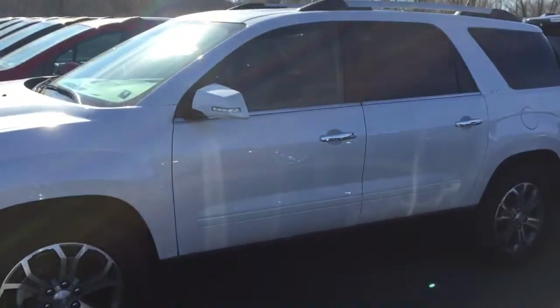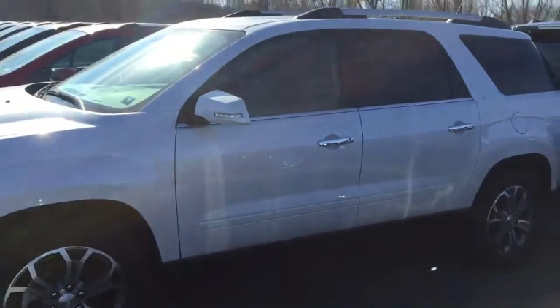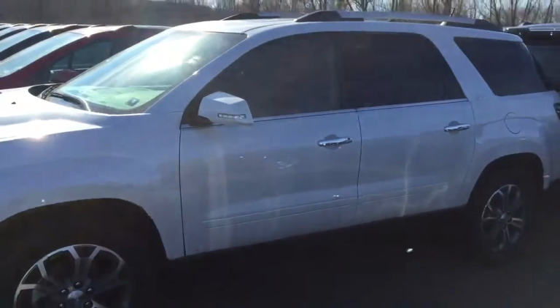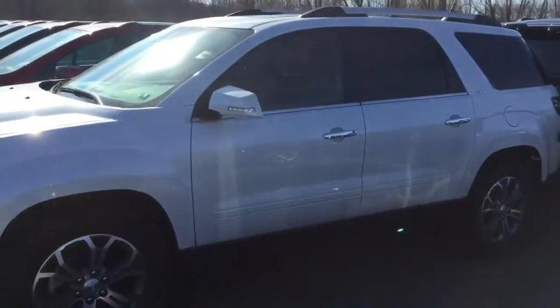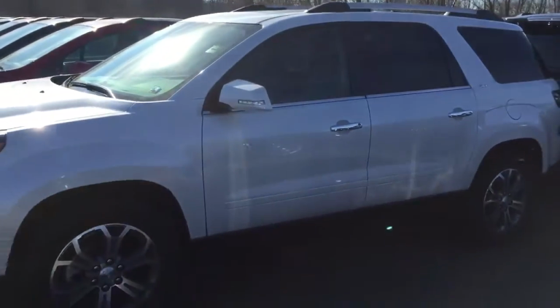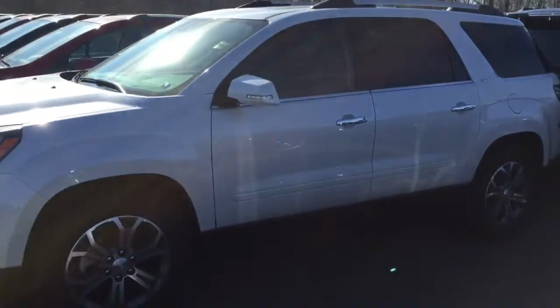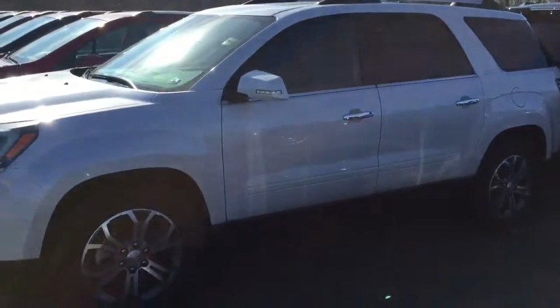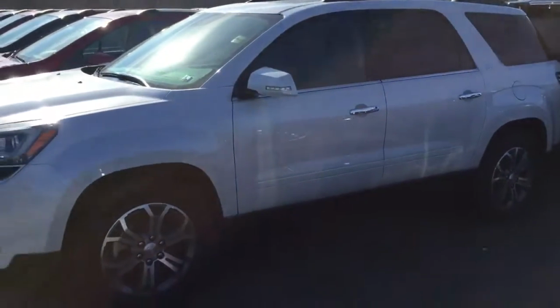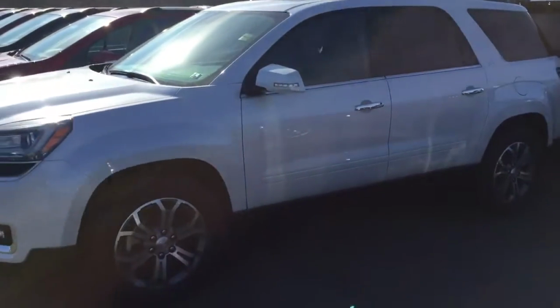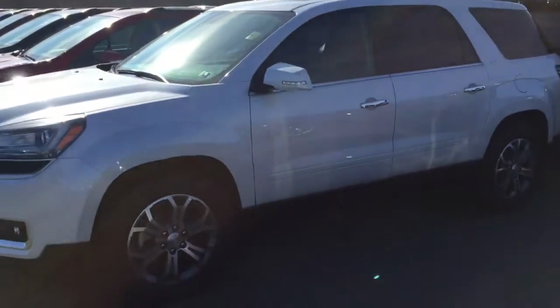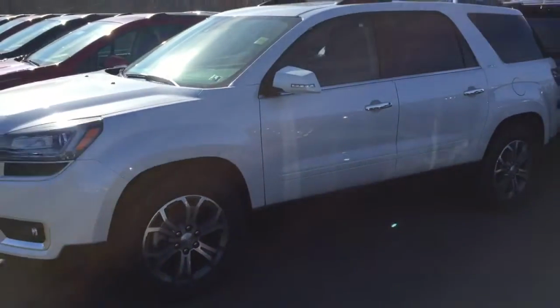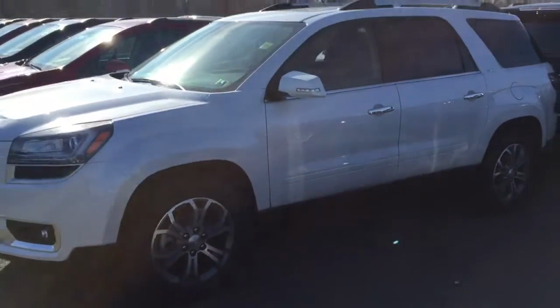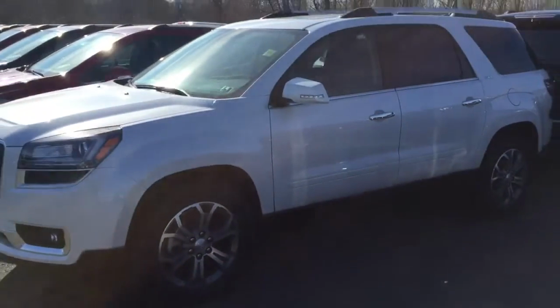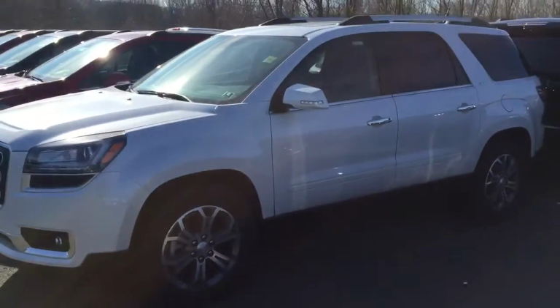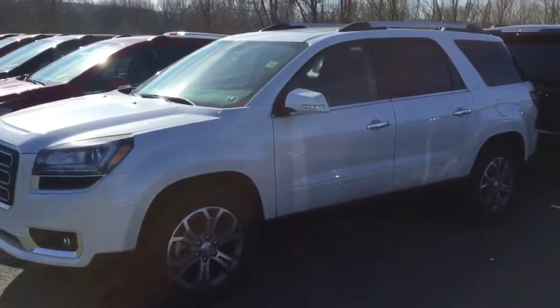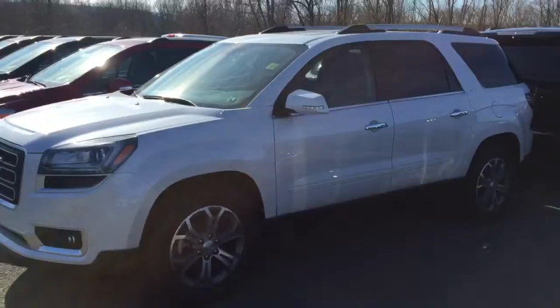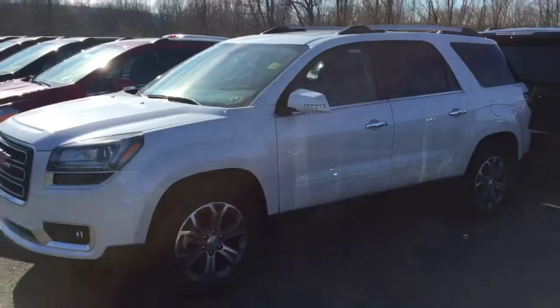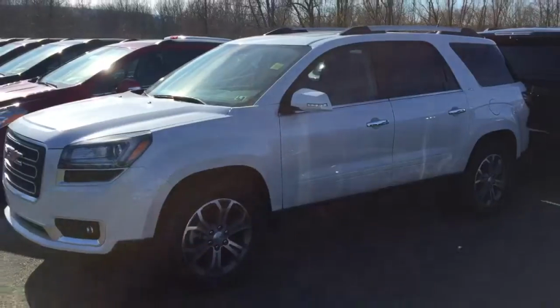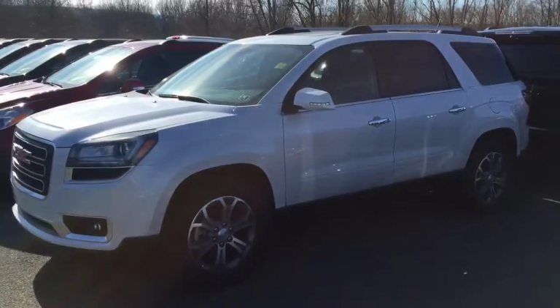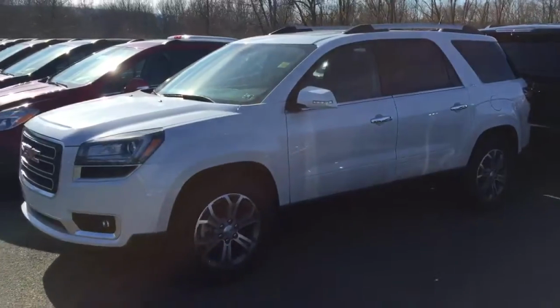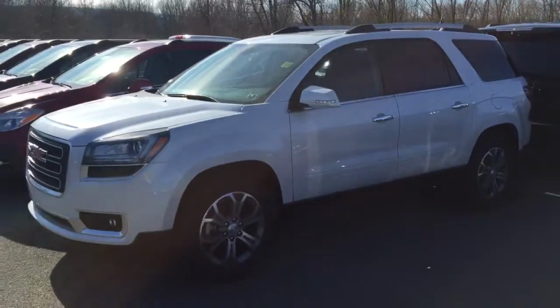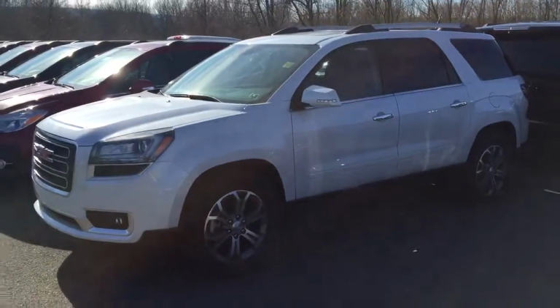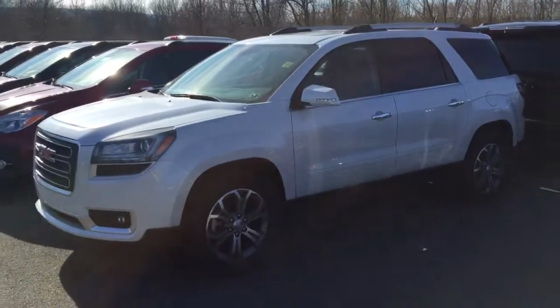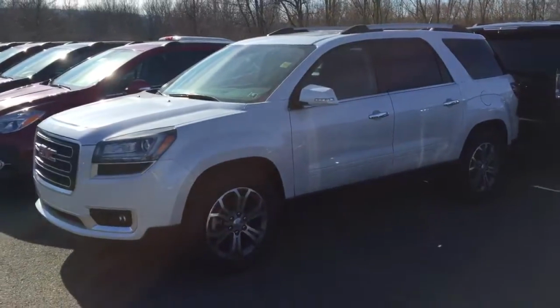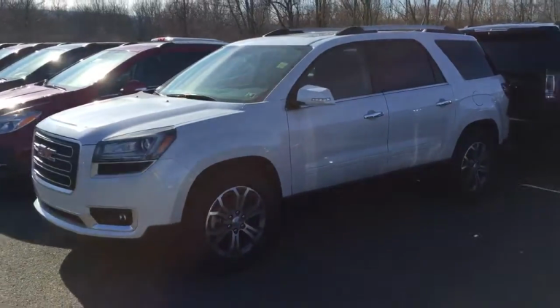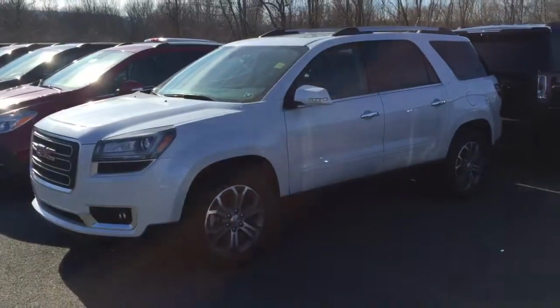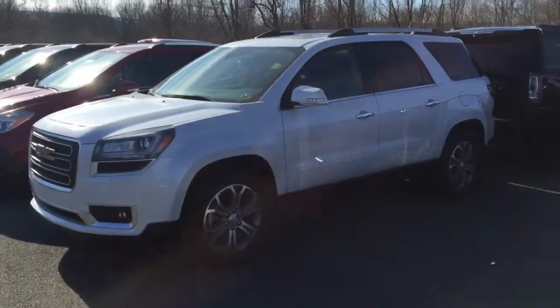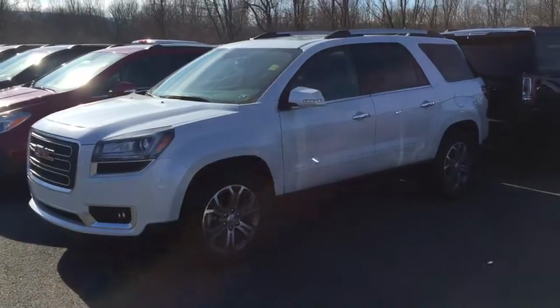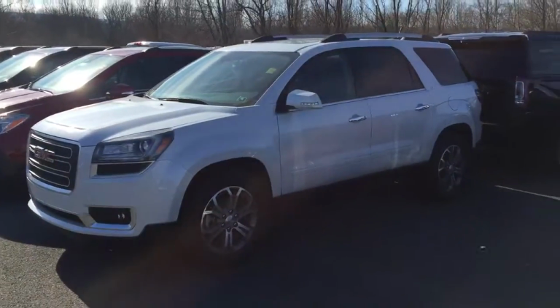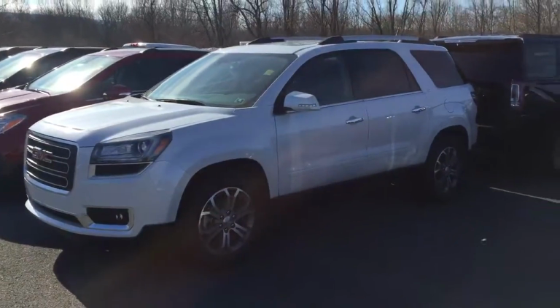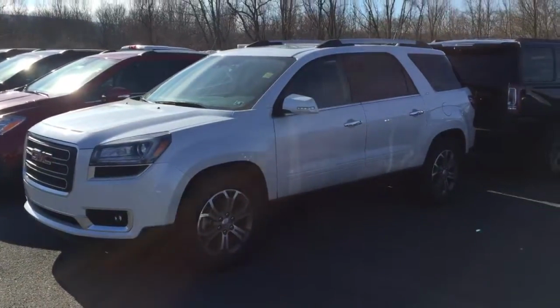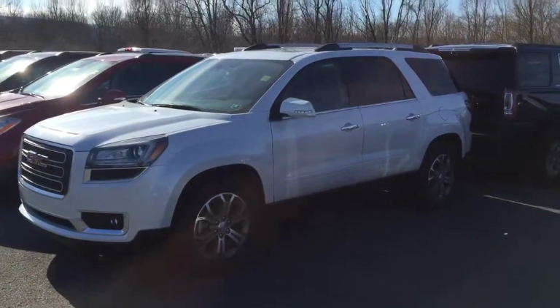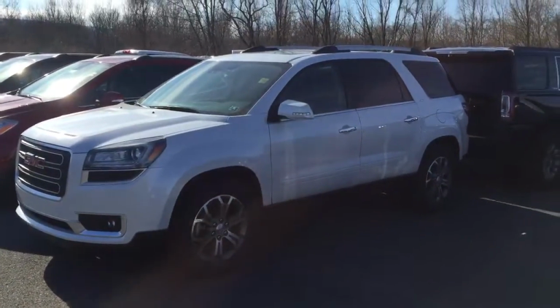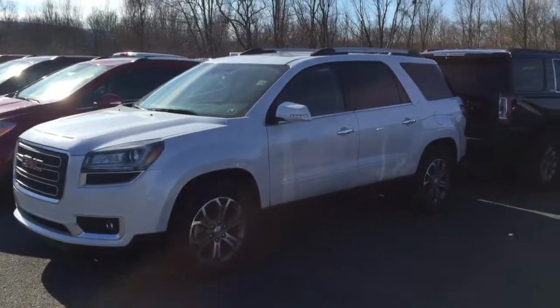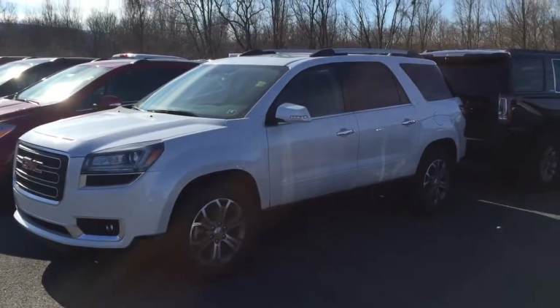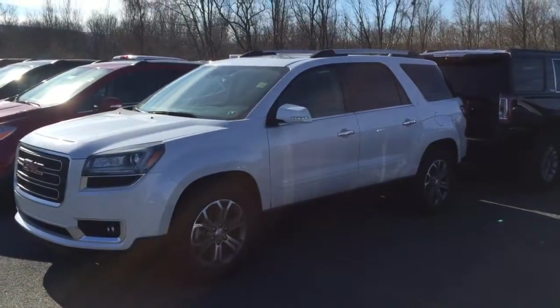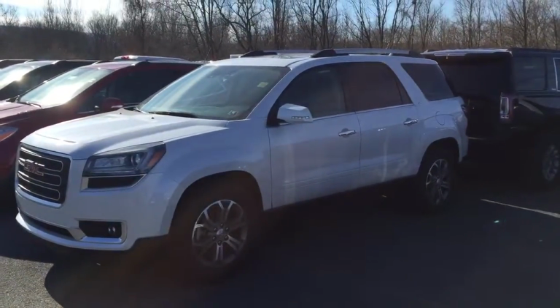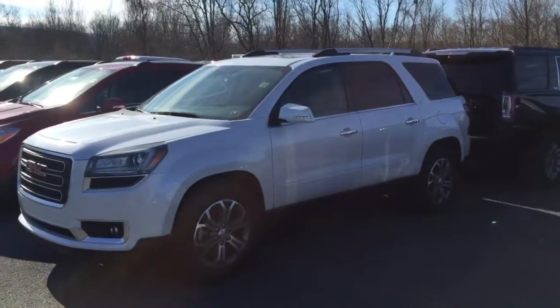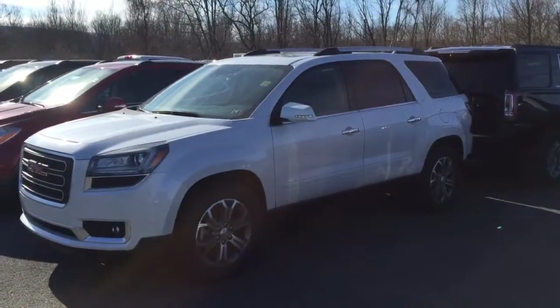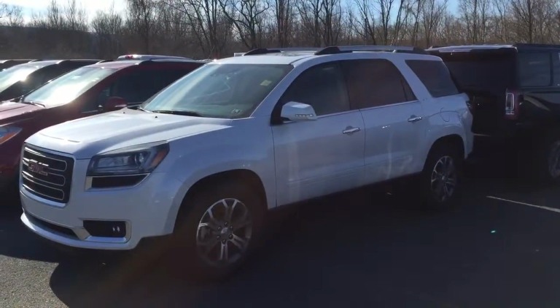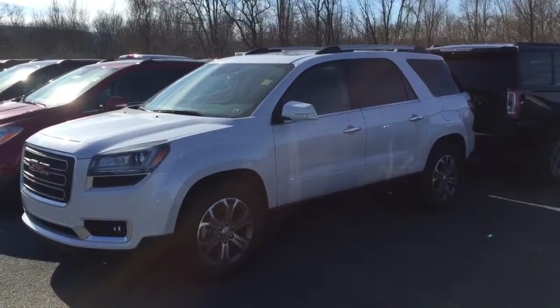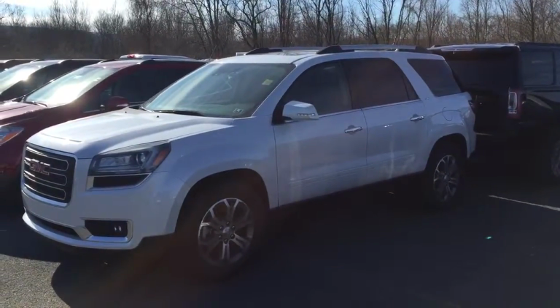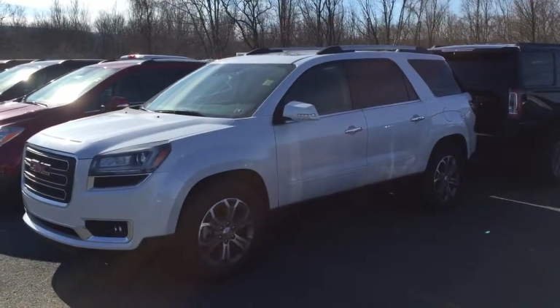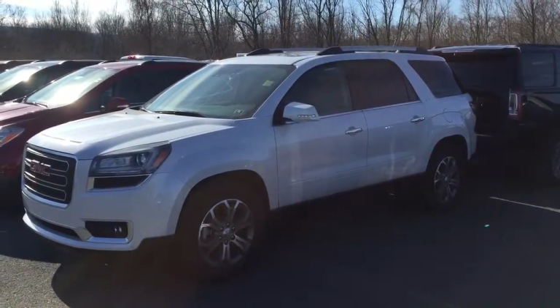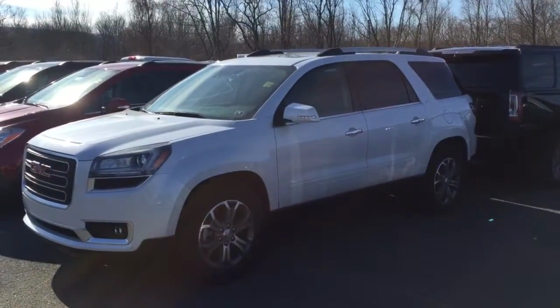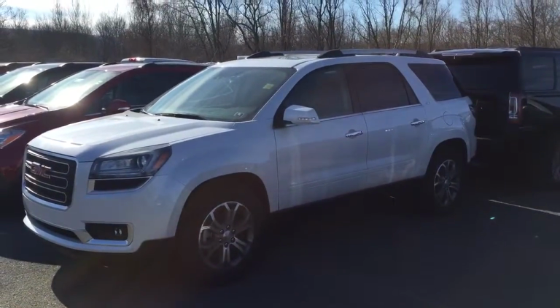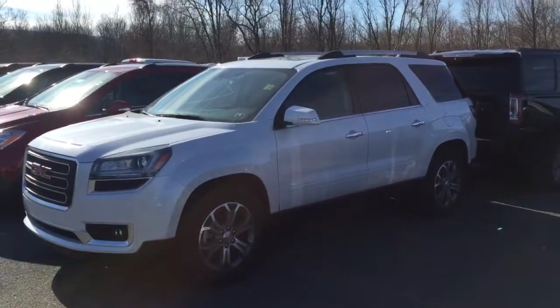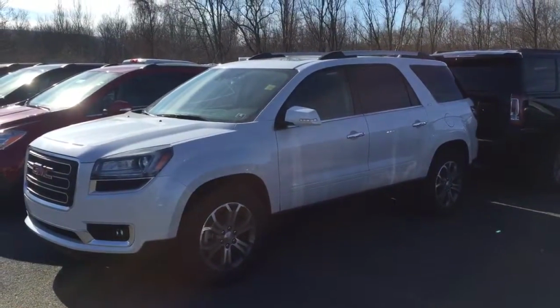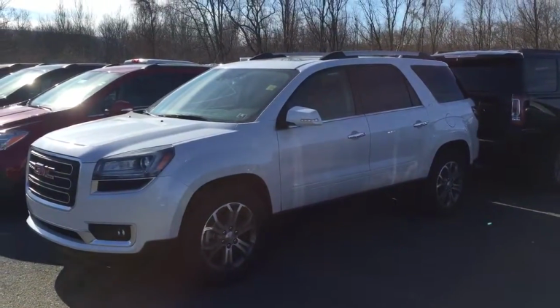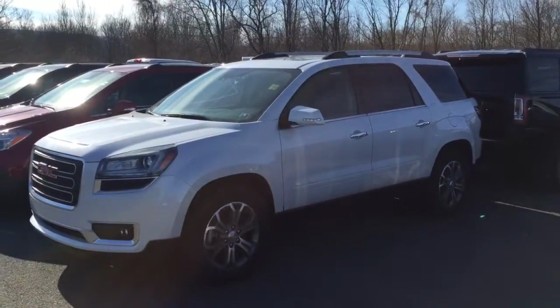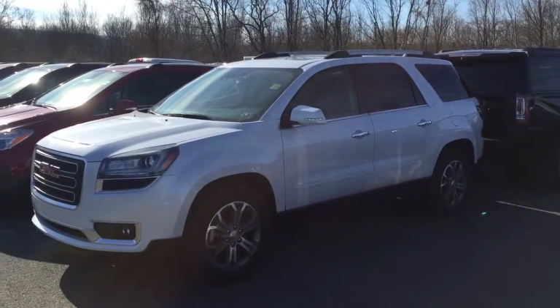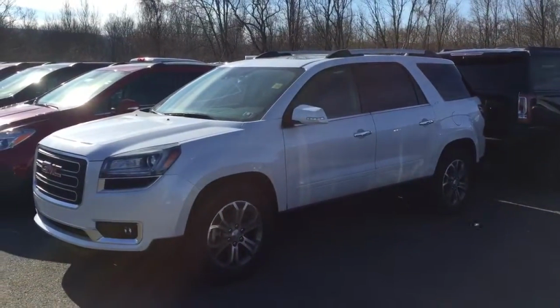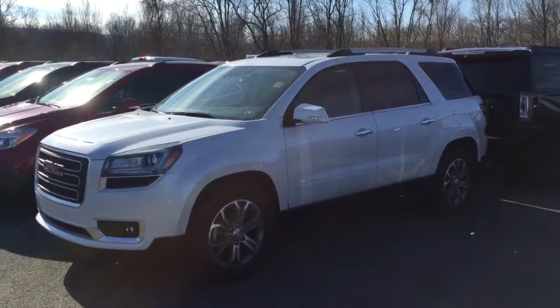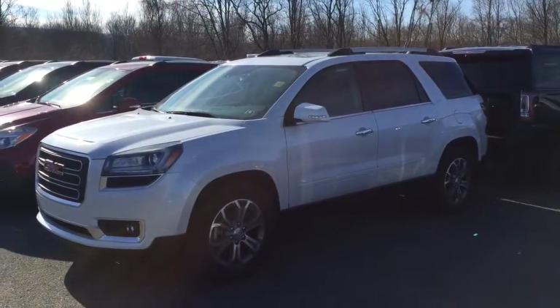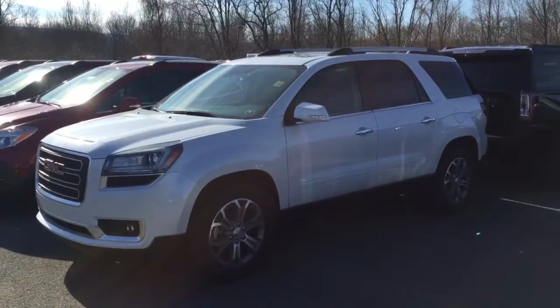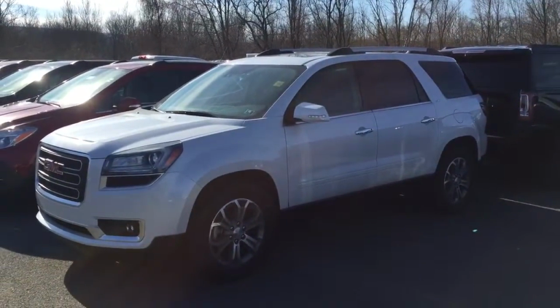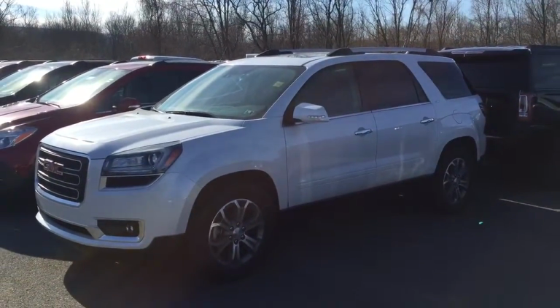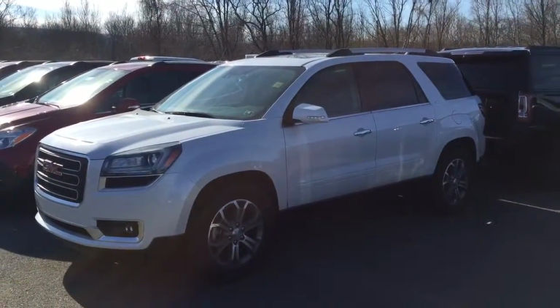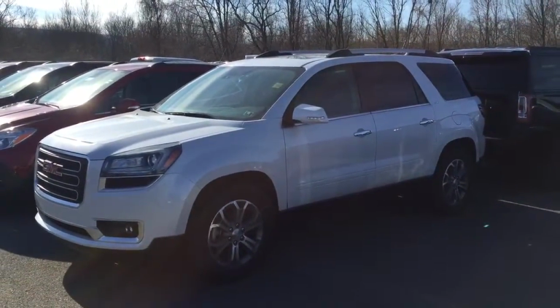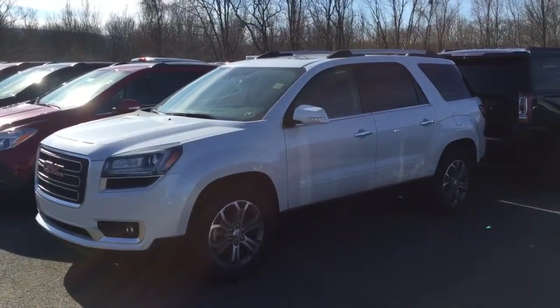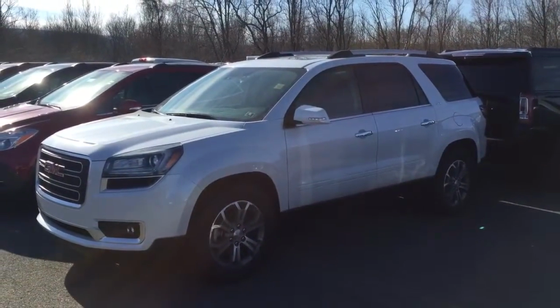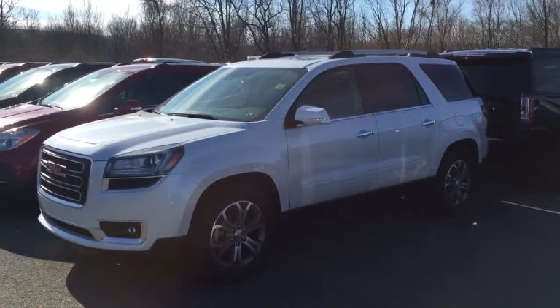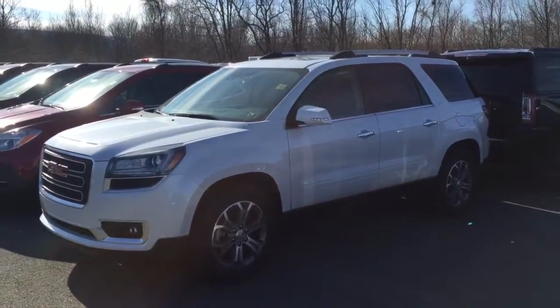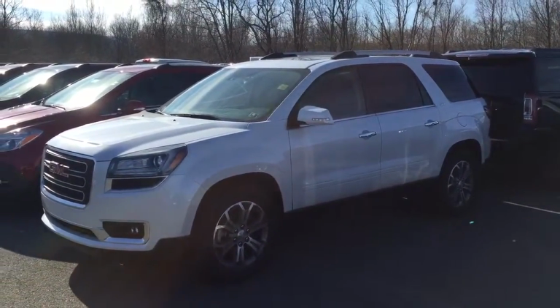If there's any information I can get for you, don't hesitate. Give me a call, click, or stop on by.